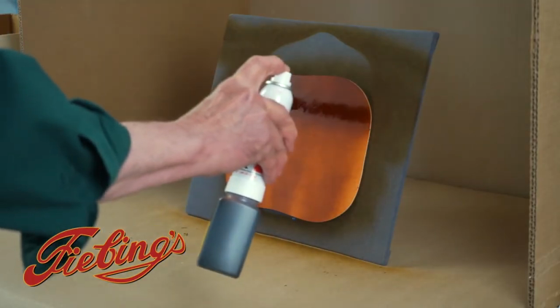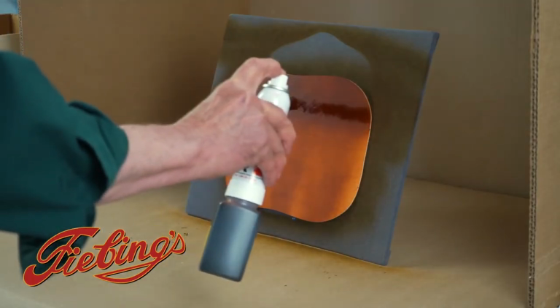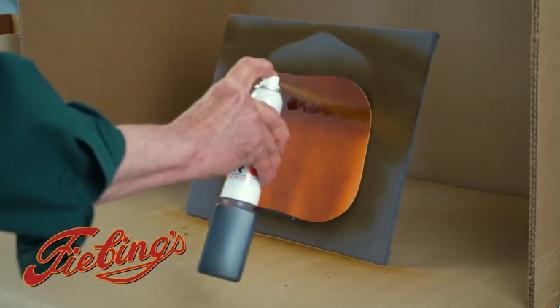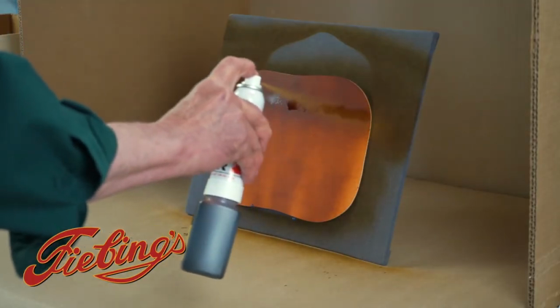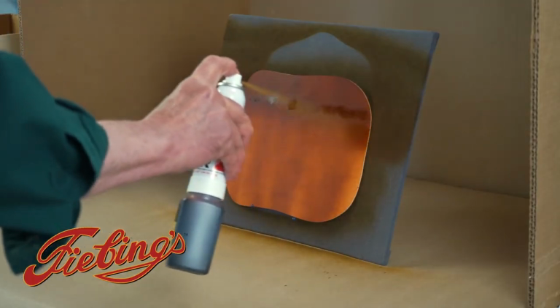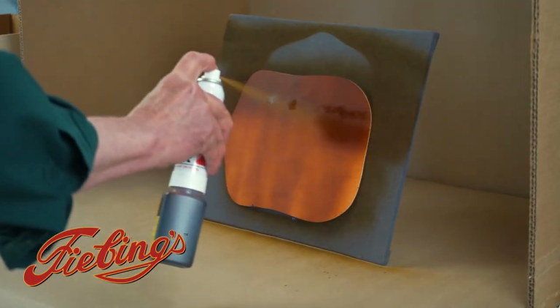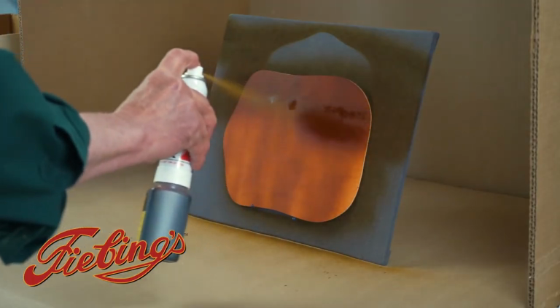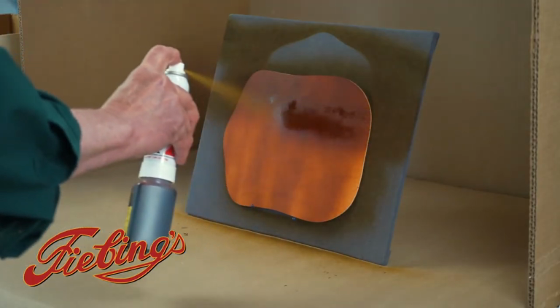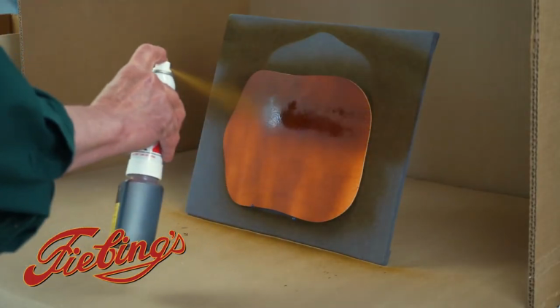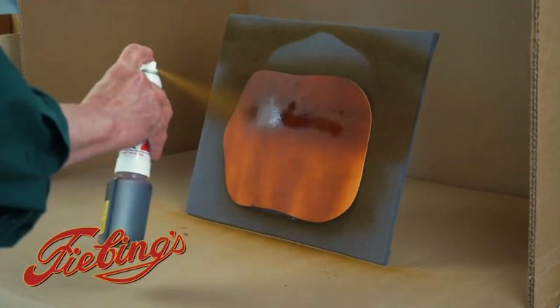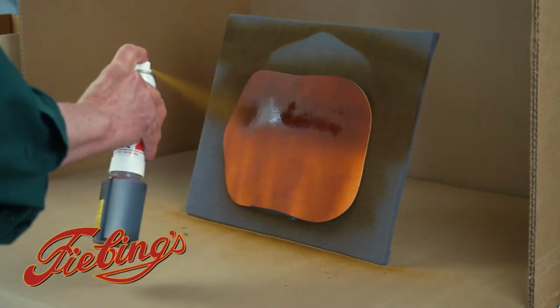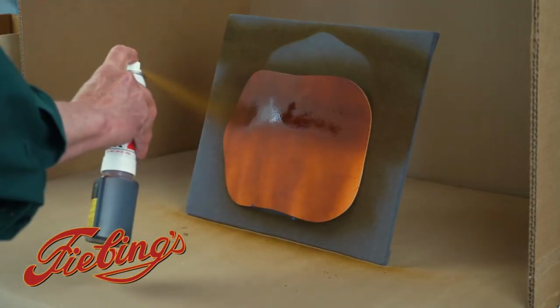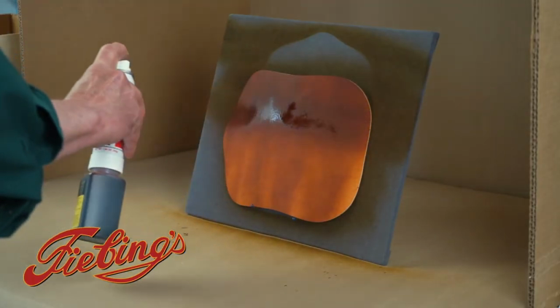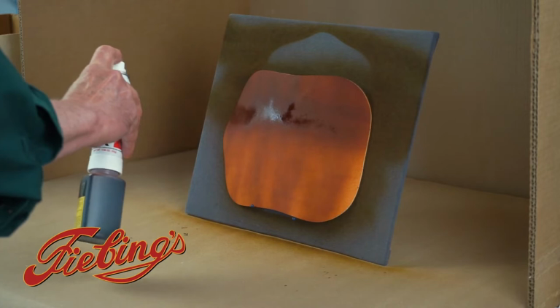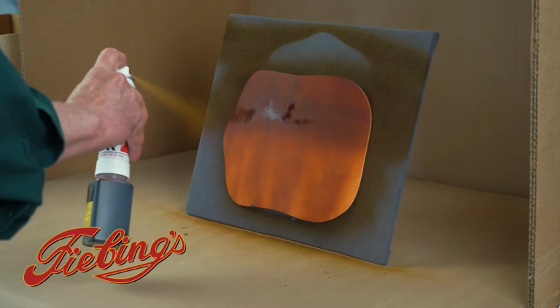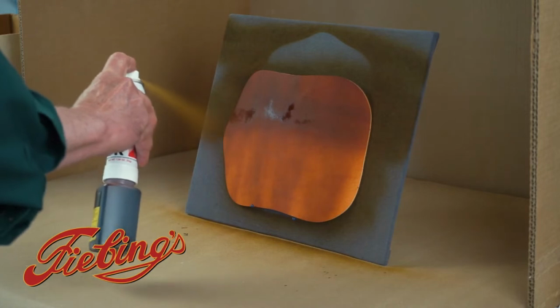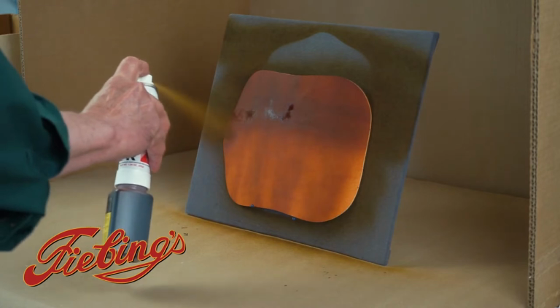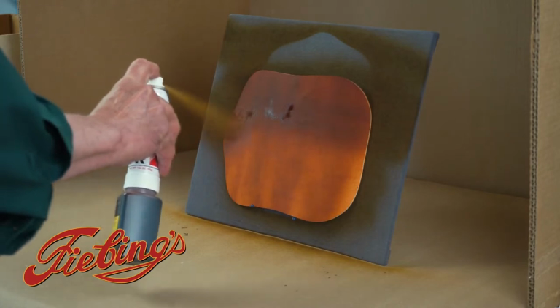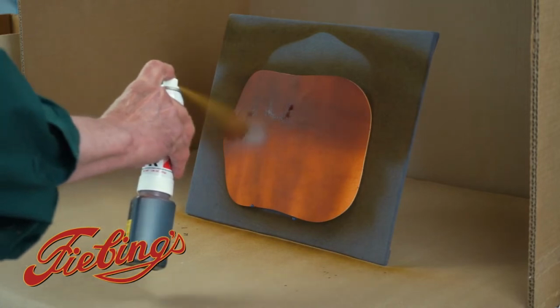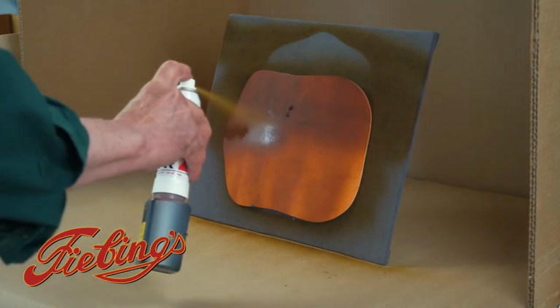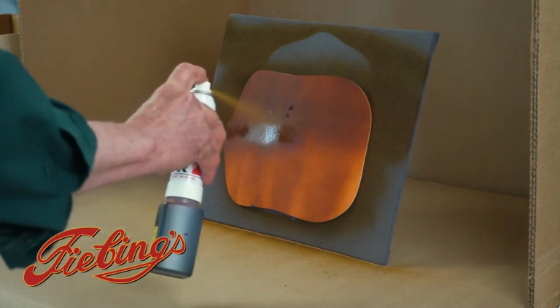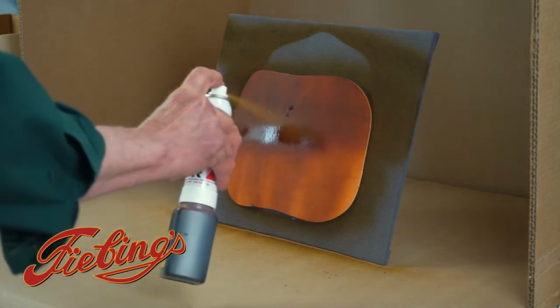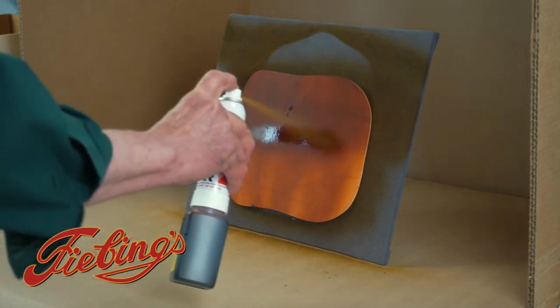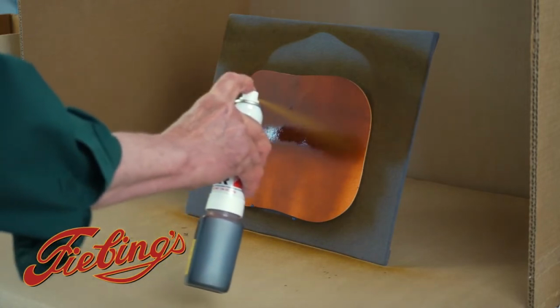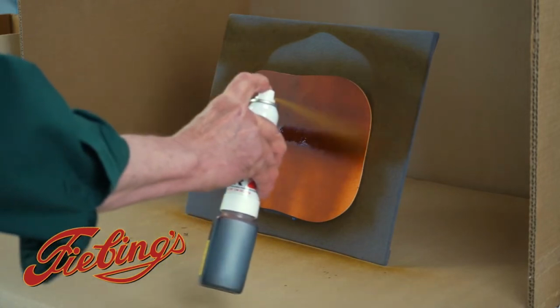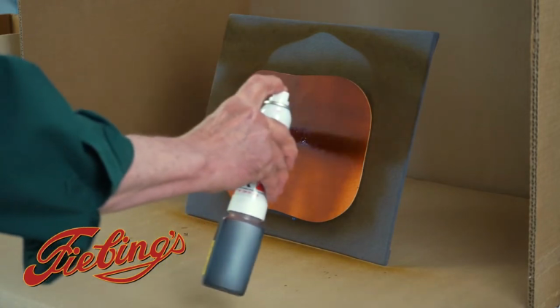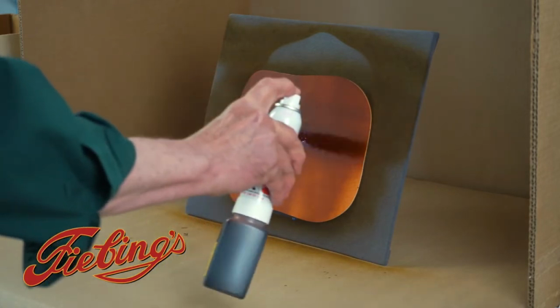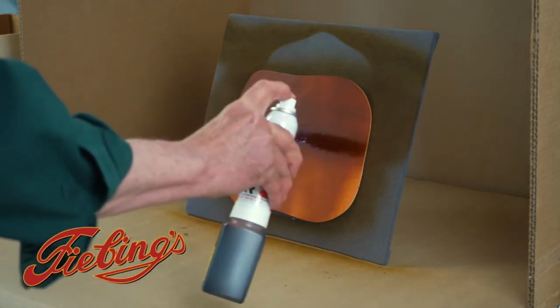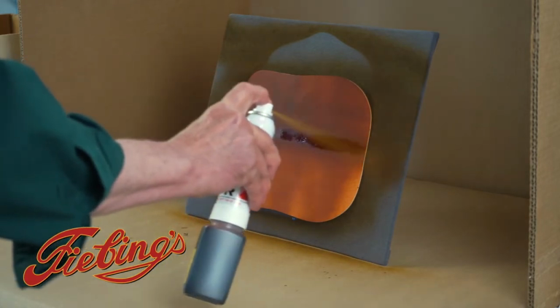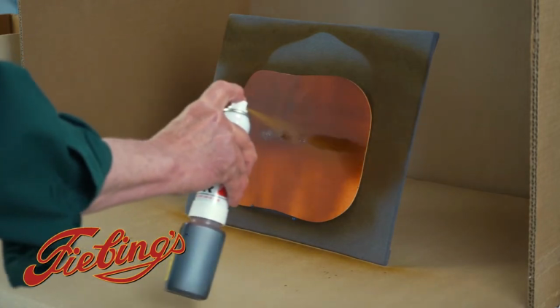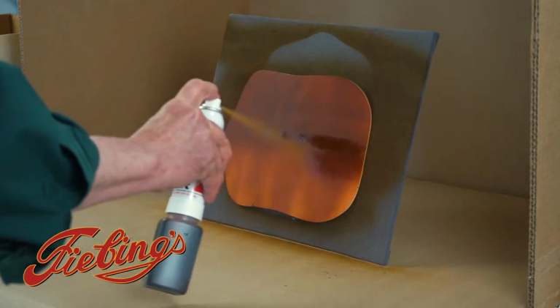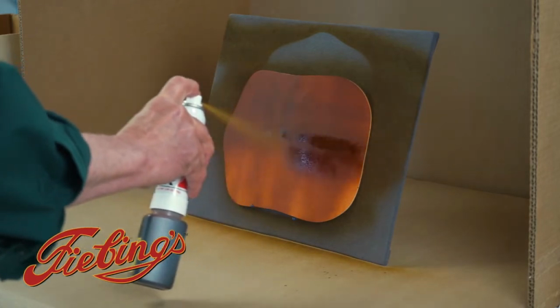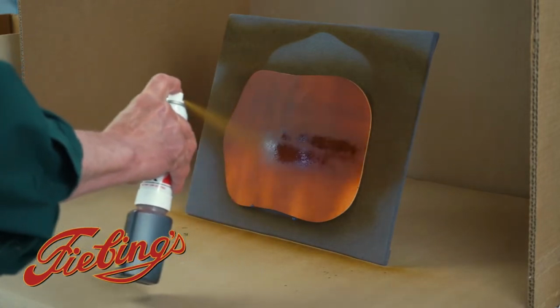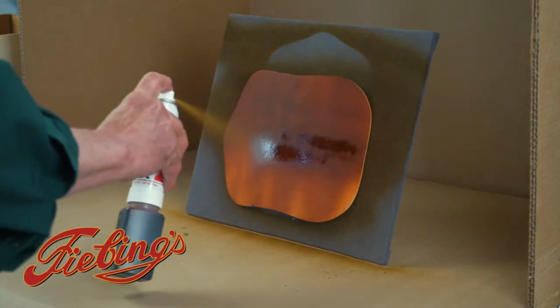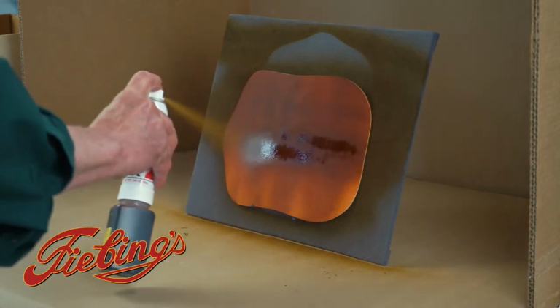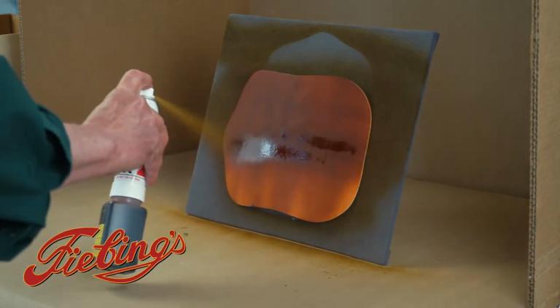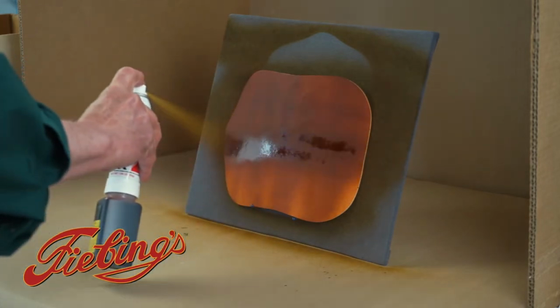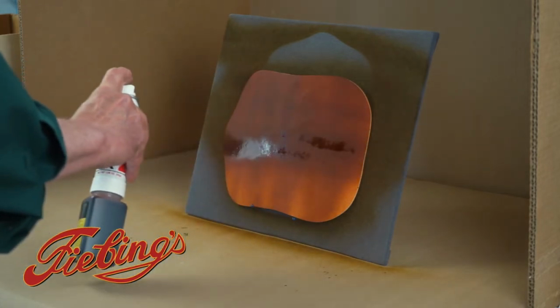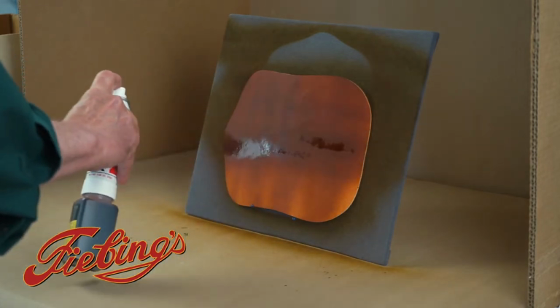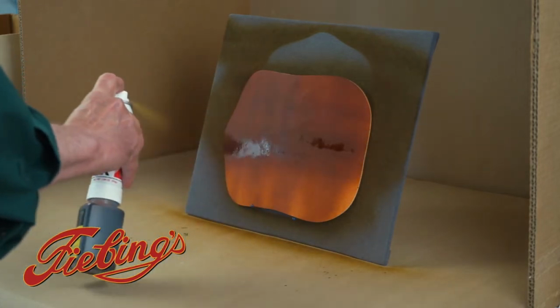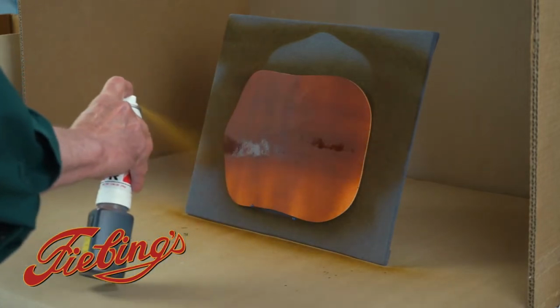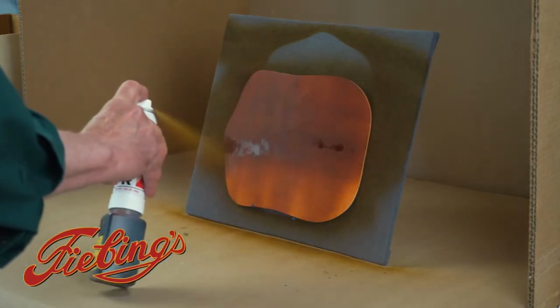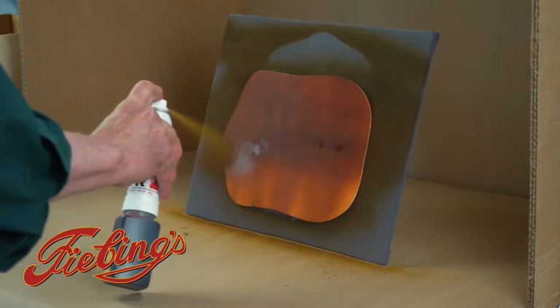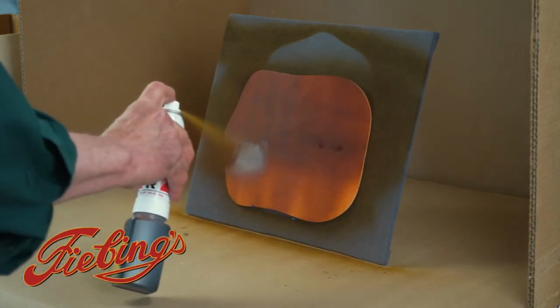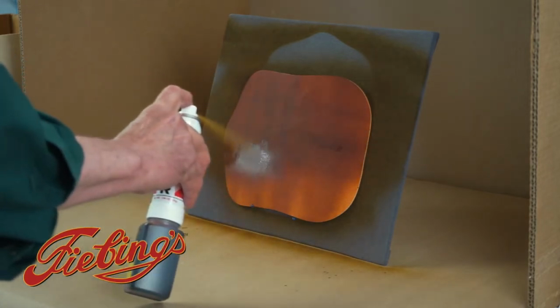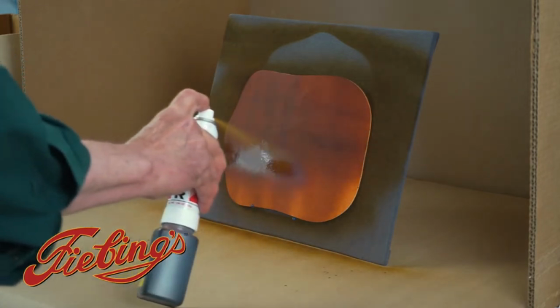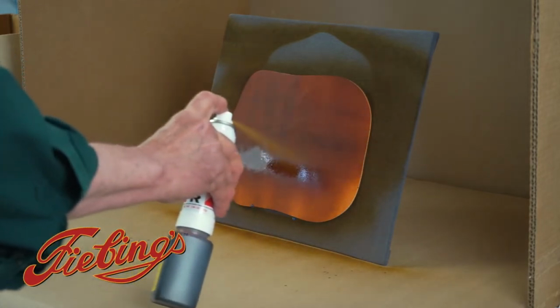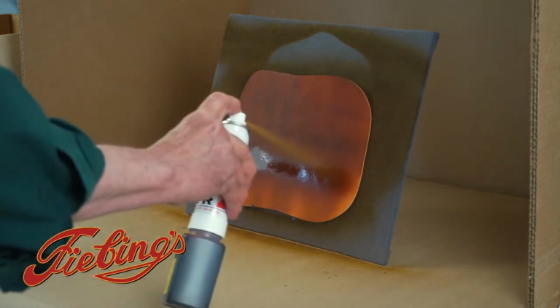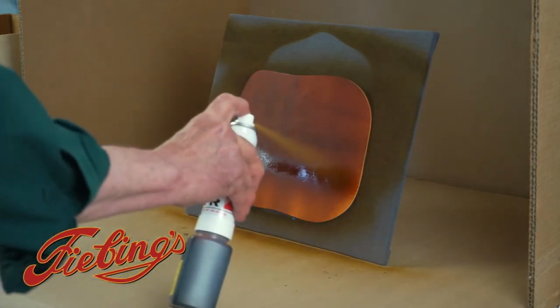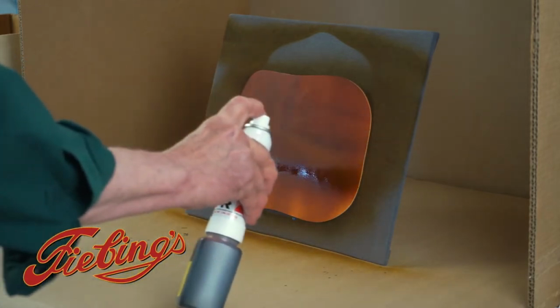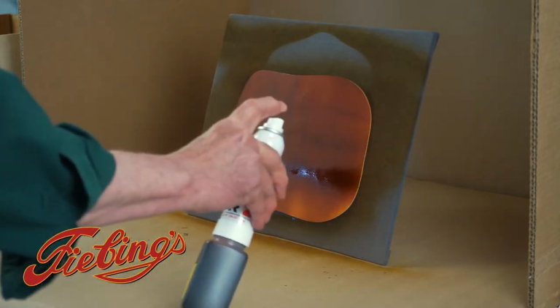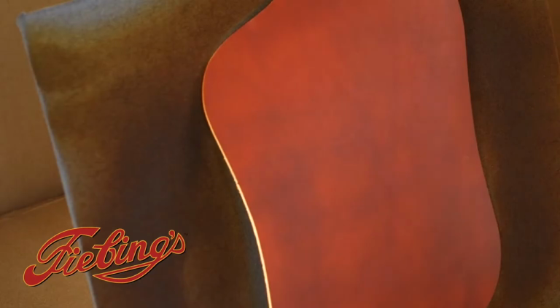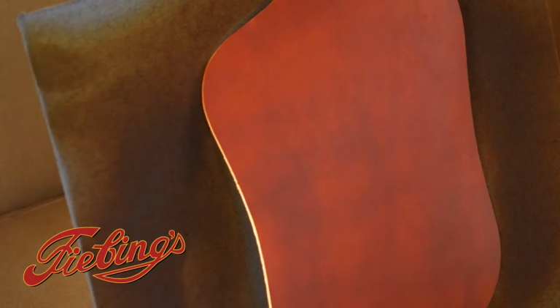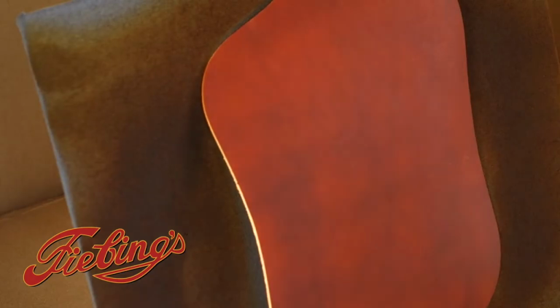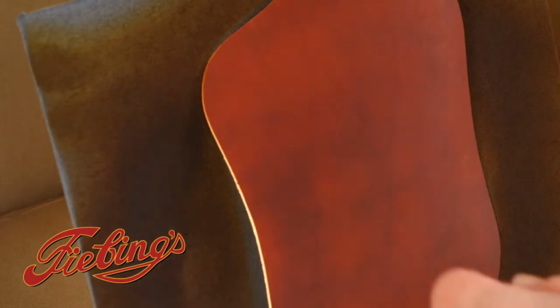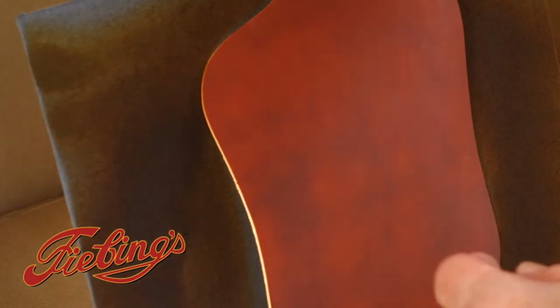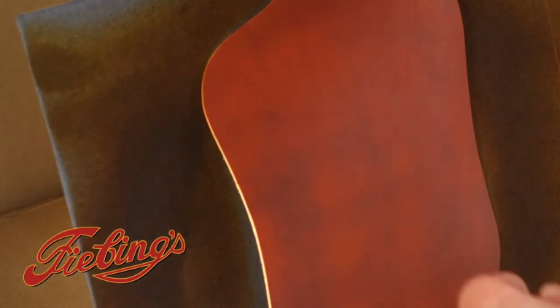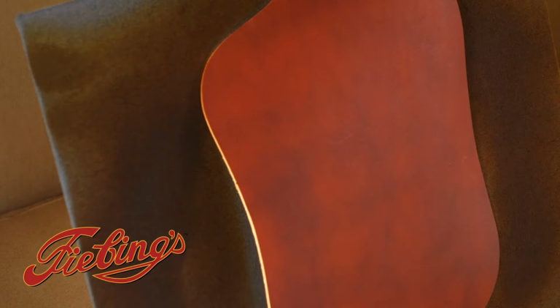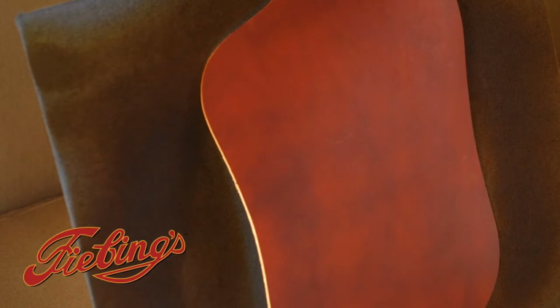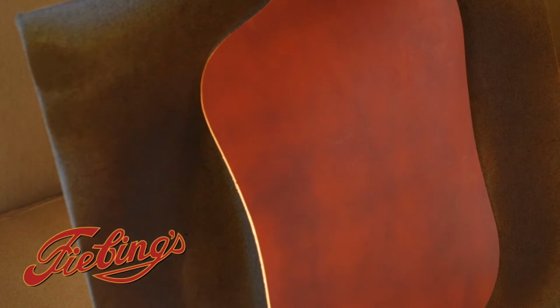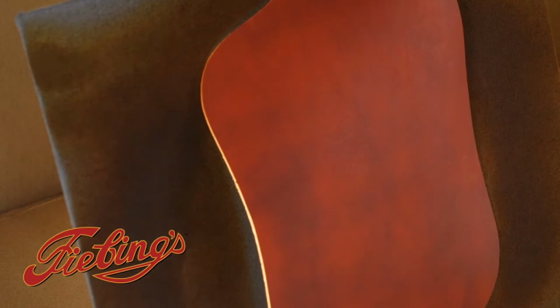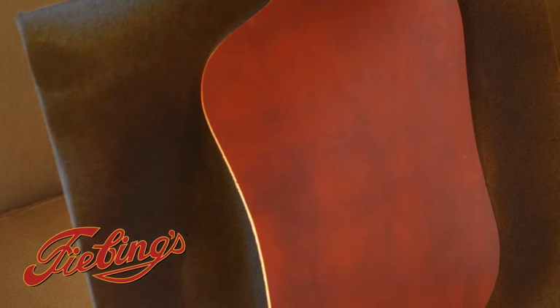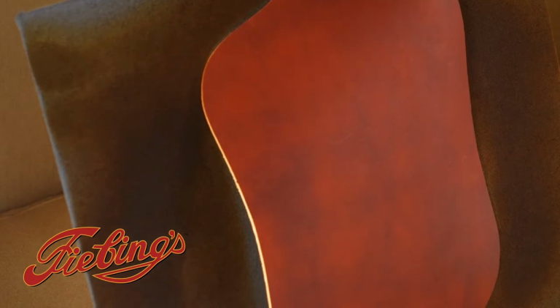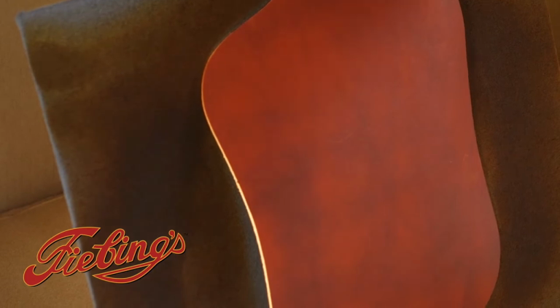For best results move the leather to lay flat to dry in a dust free, dry environment before applying any other products.